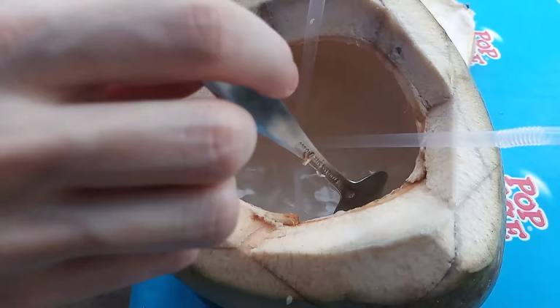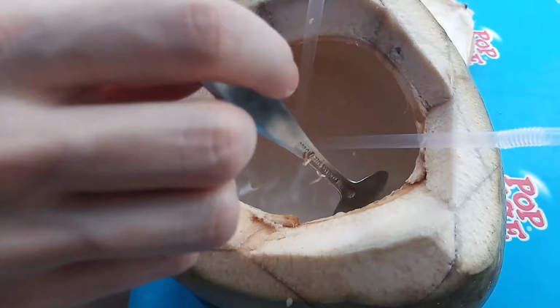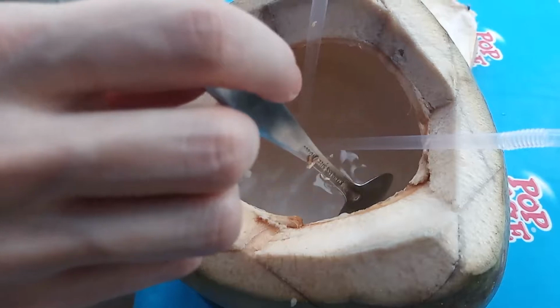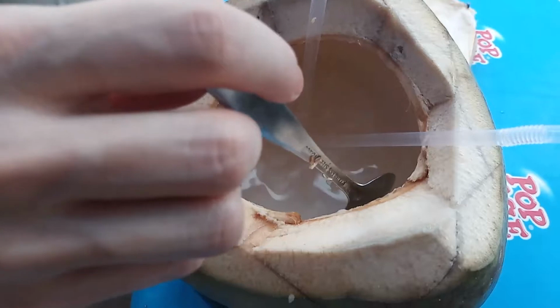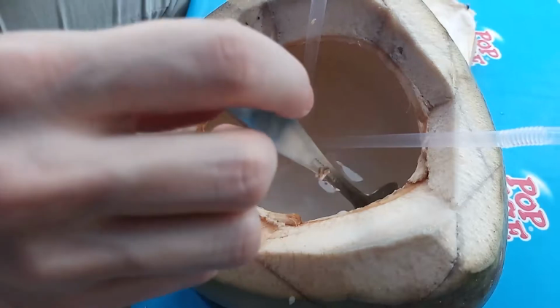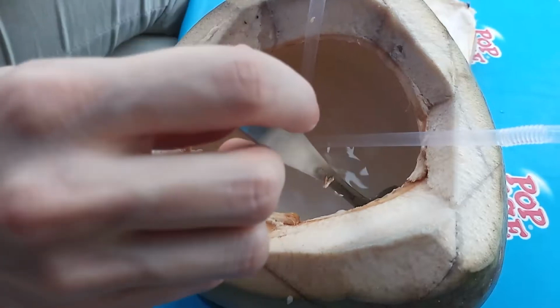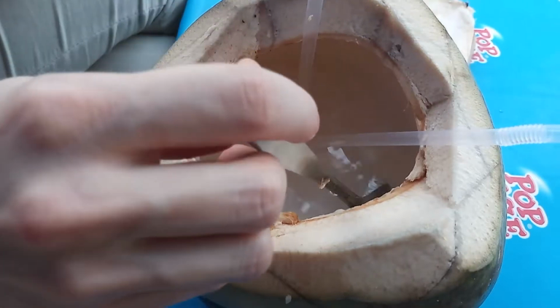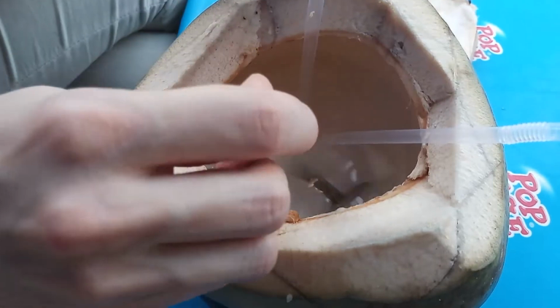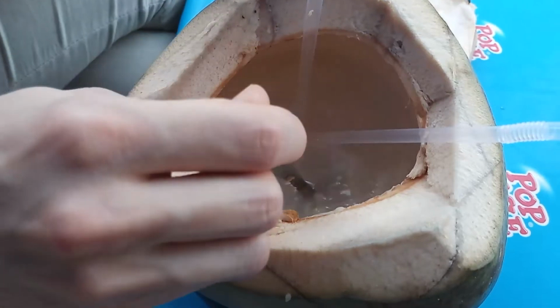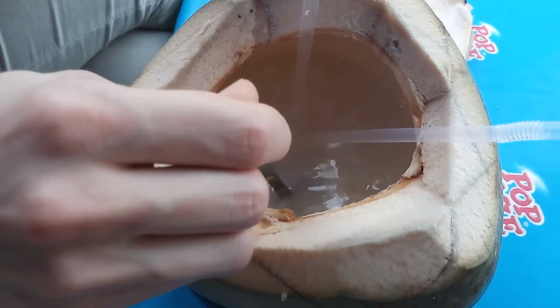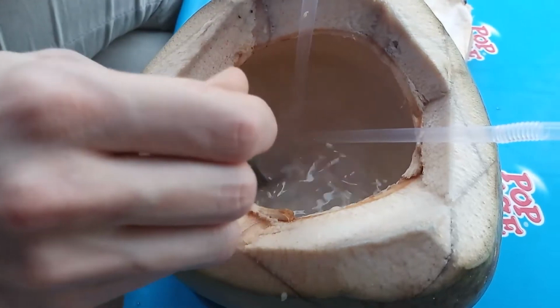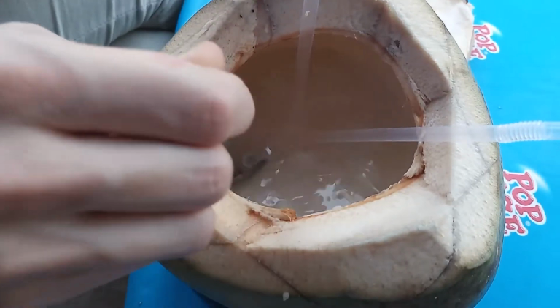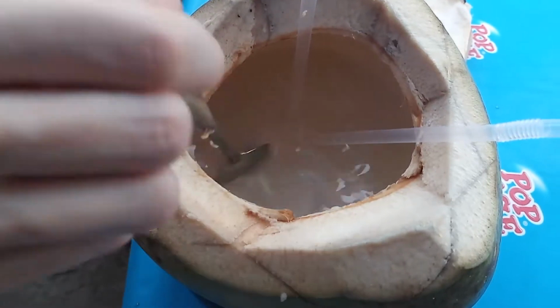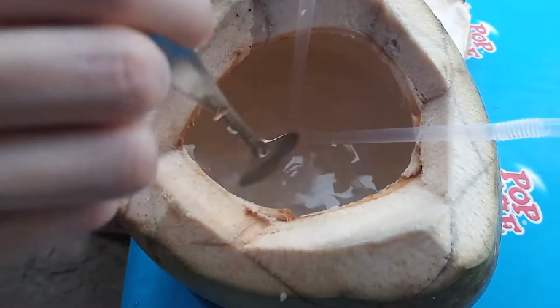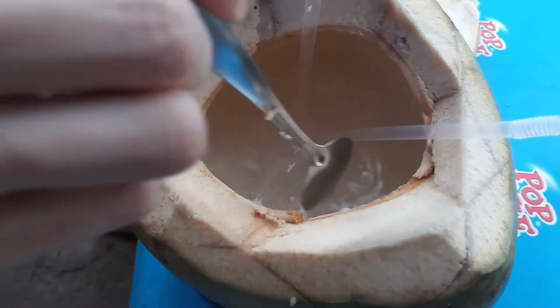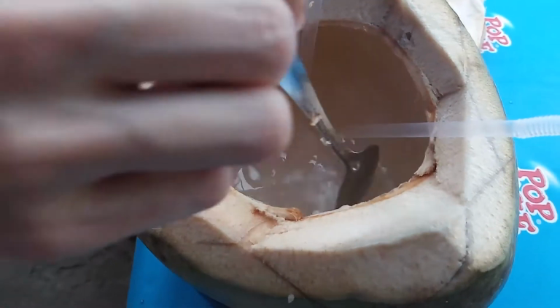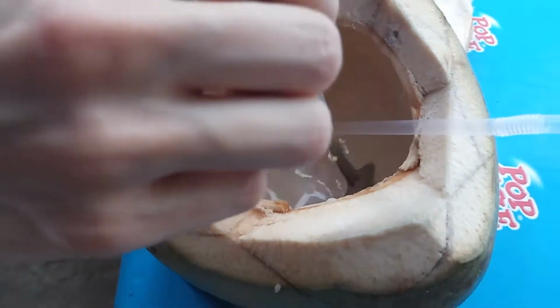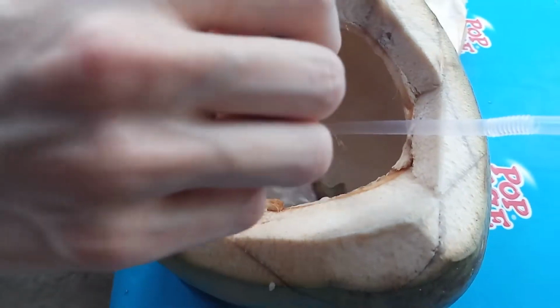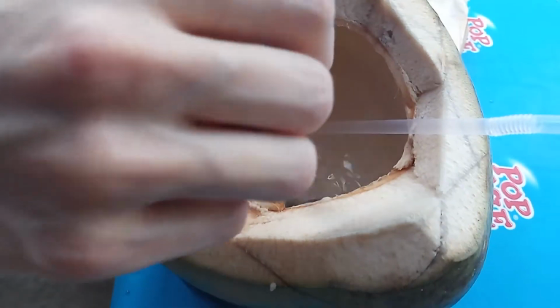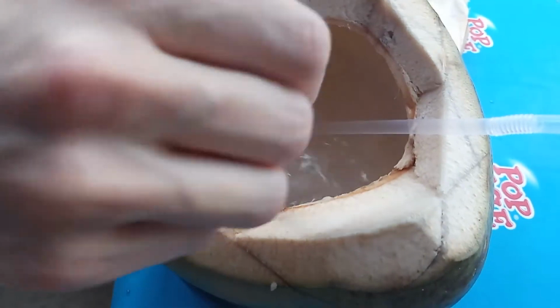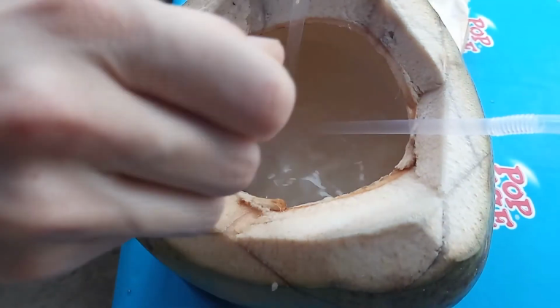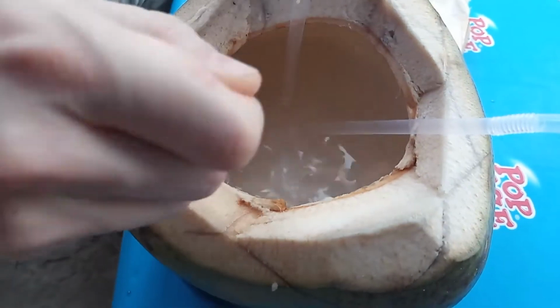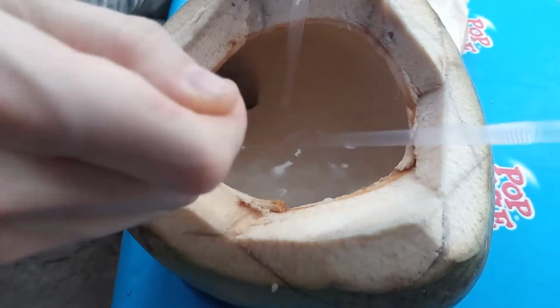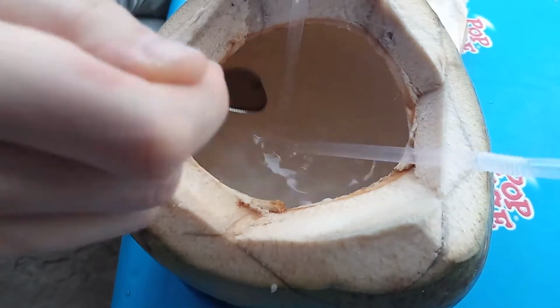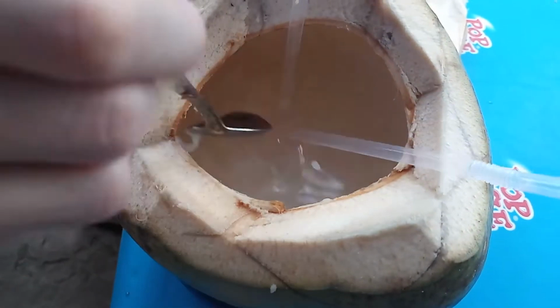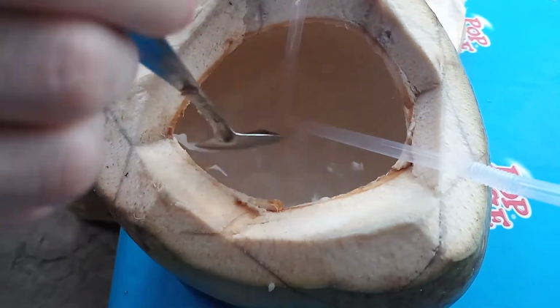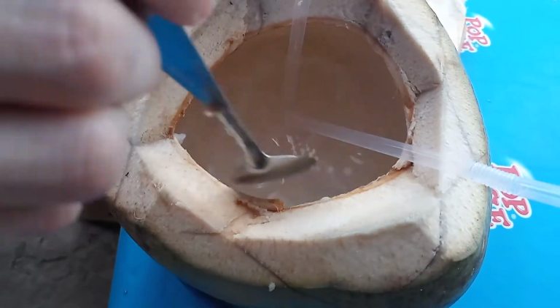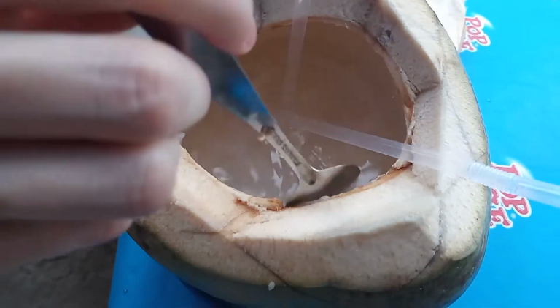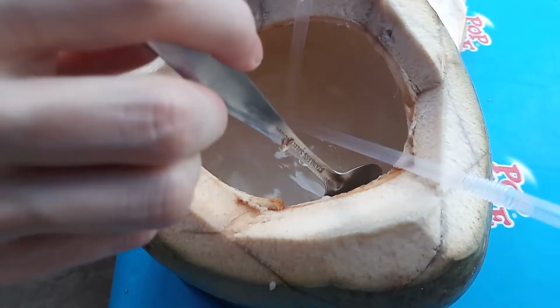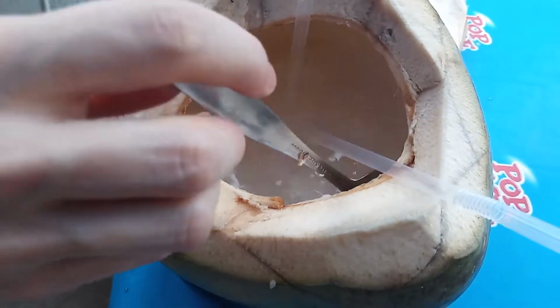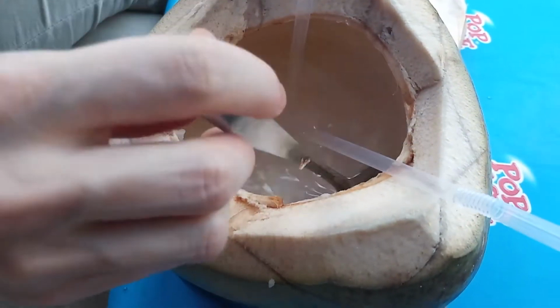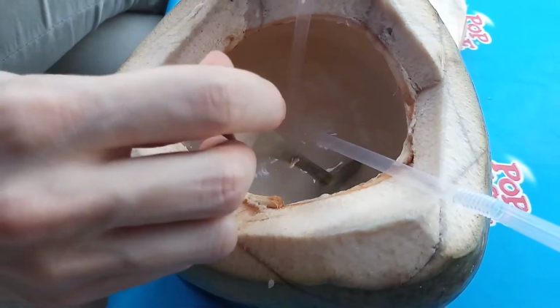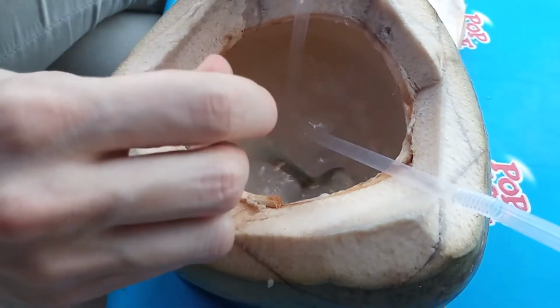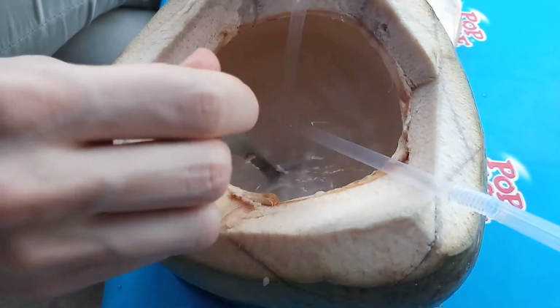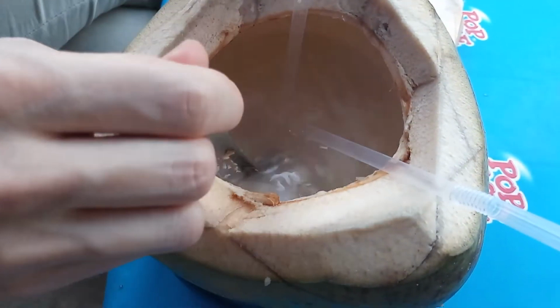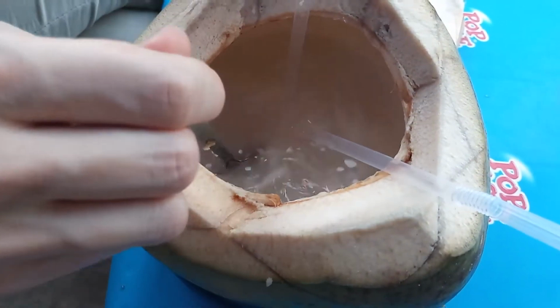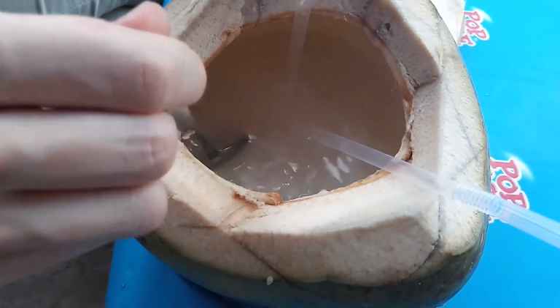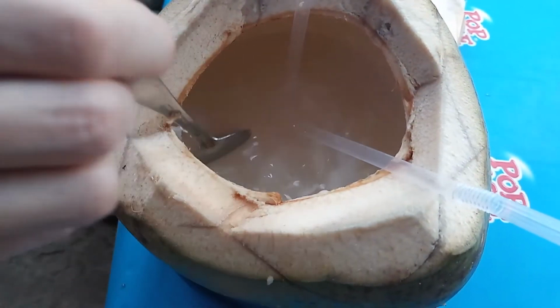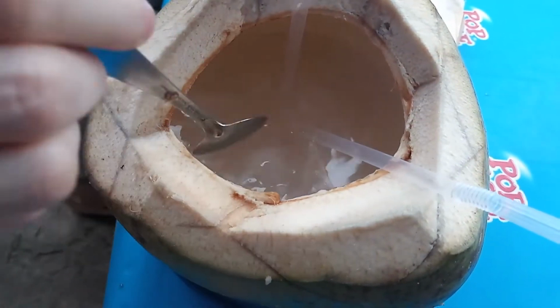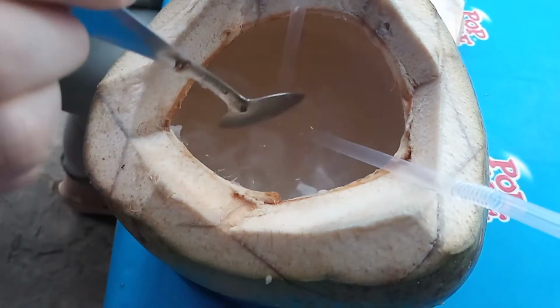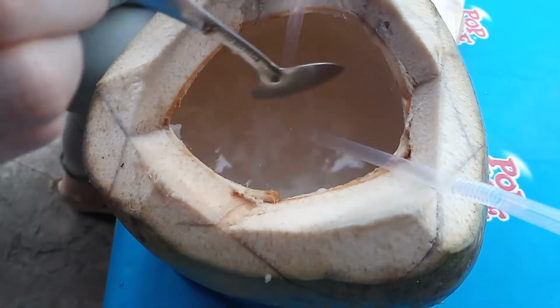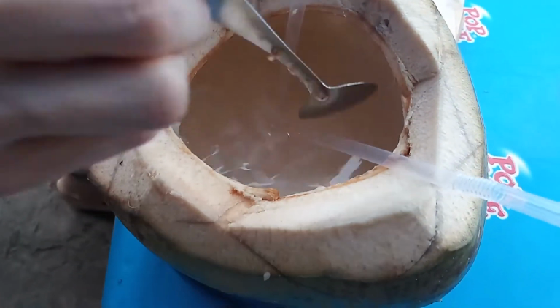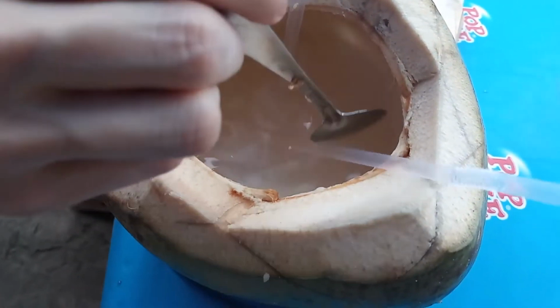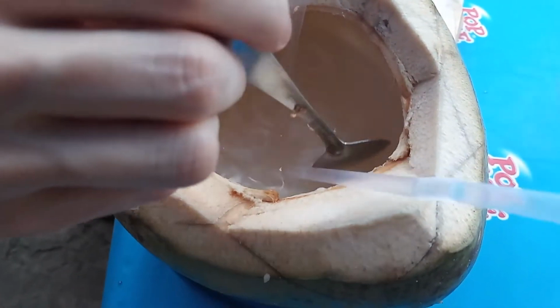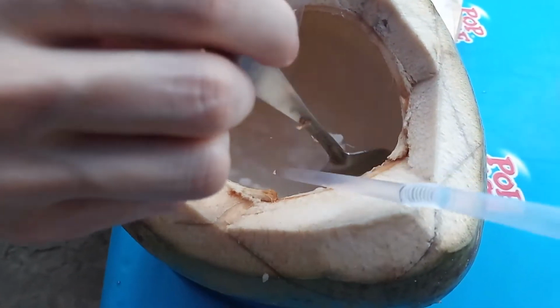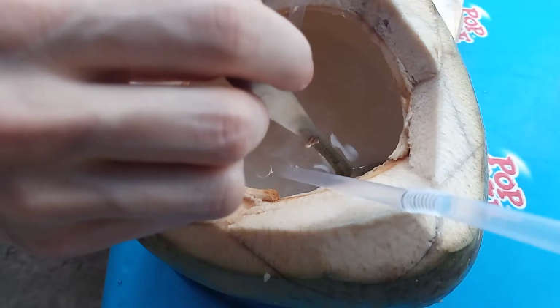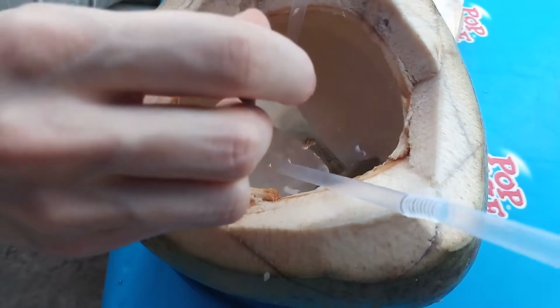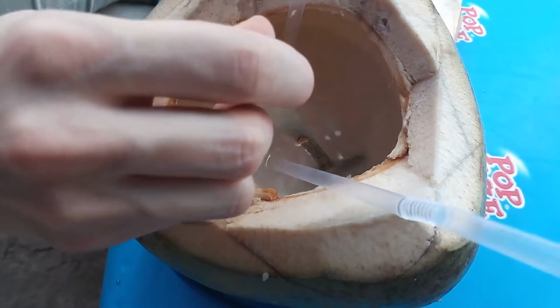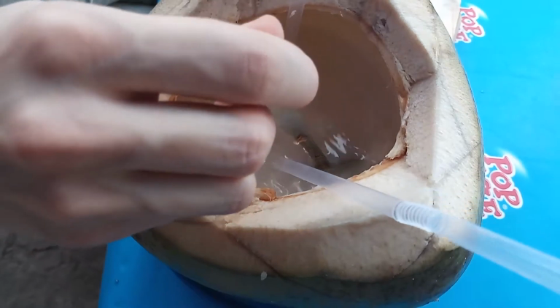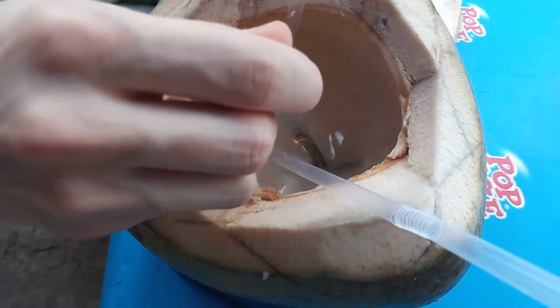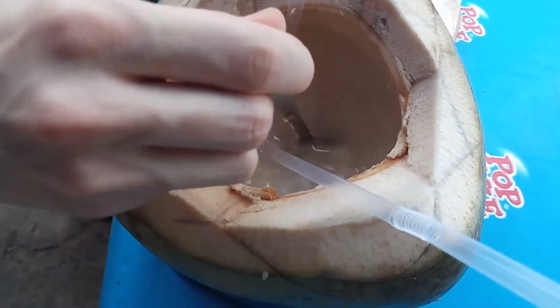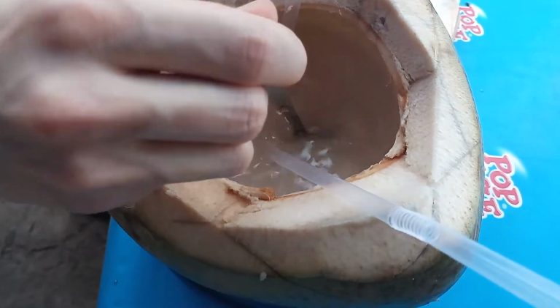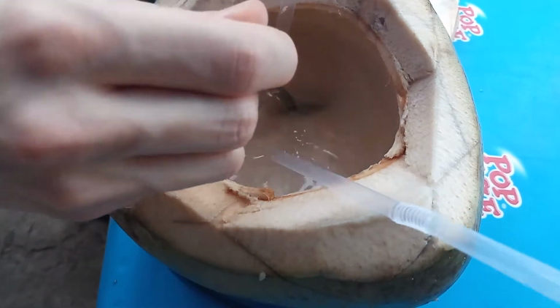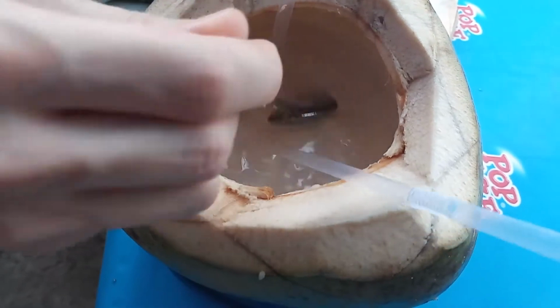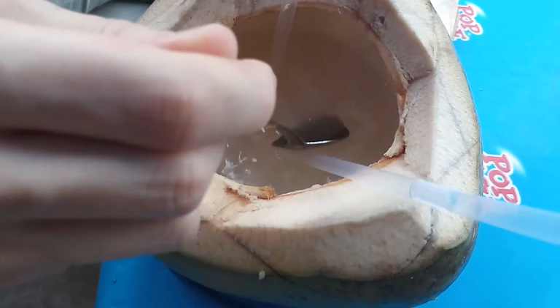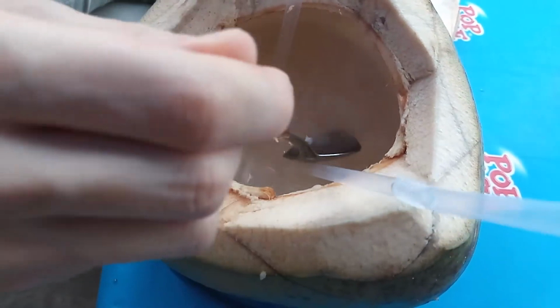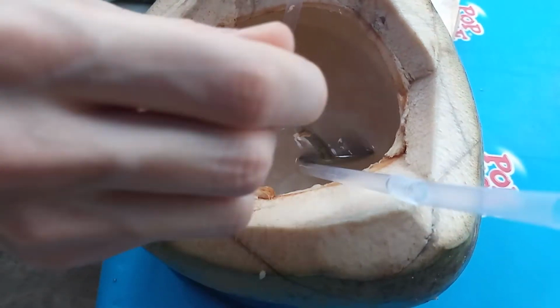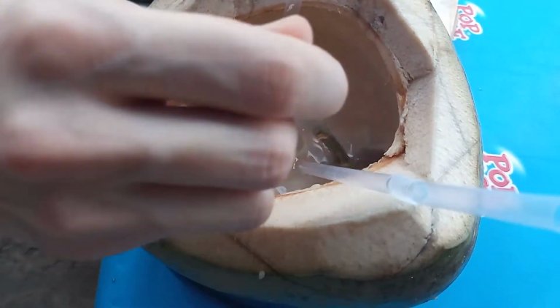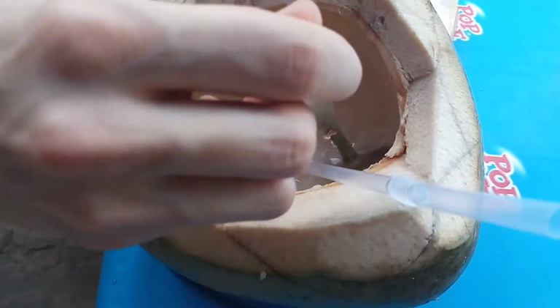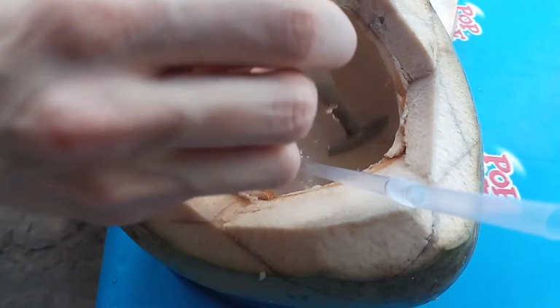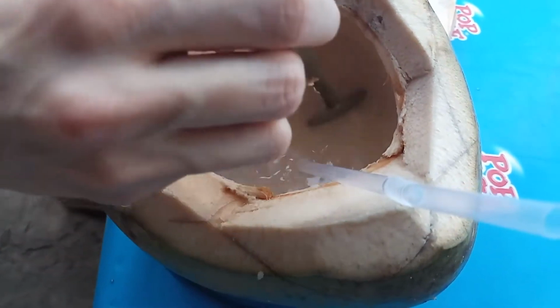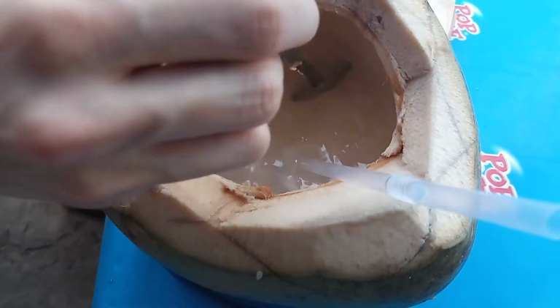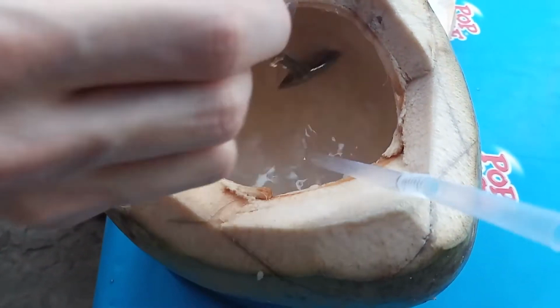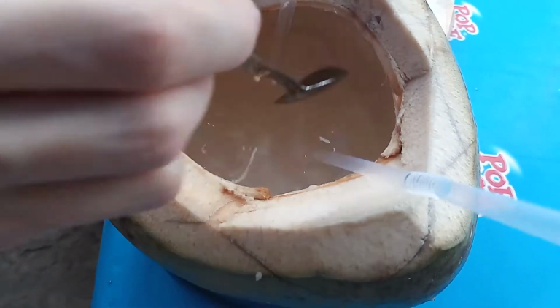Now we're creating the coconut smoothie. We found out that it's quite a nice way to consume the young coconut.